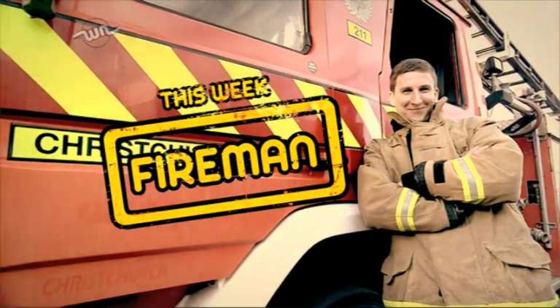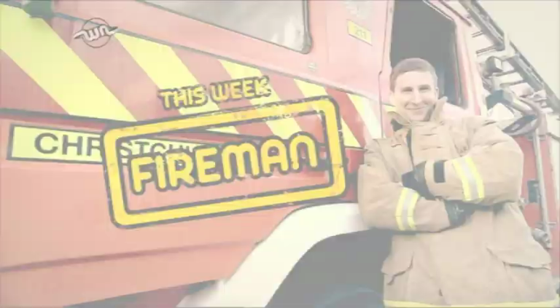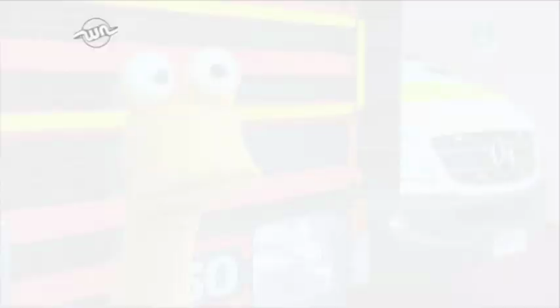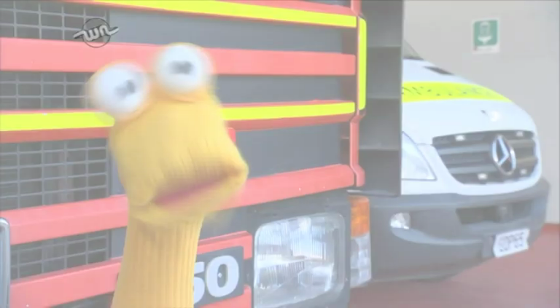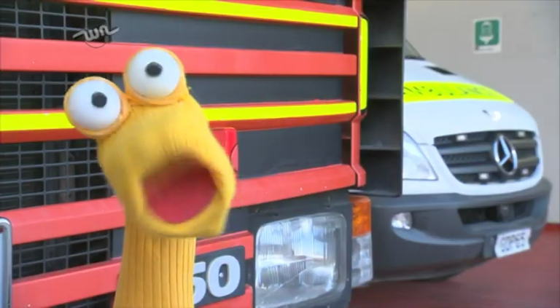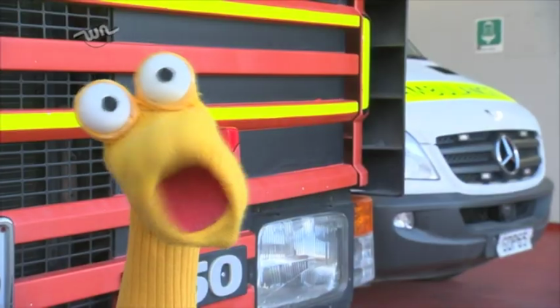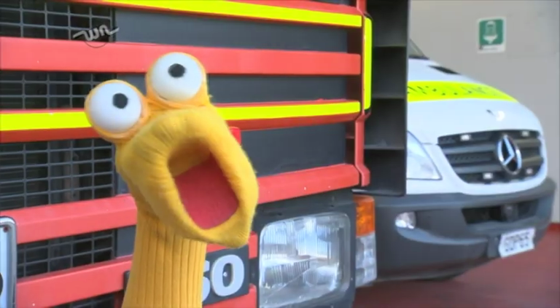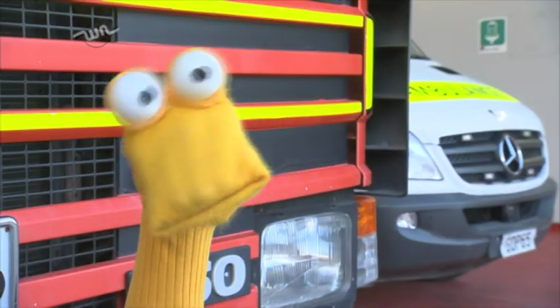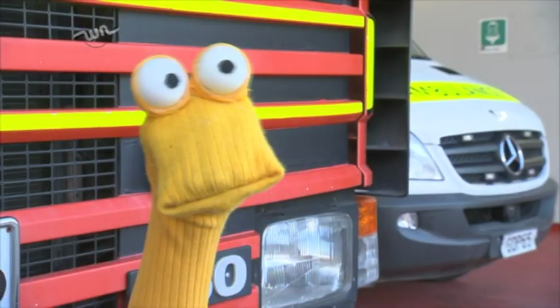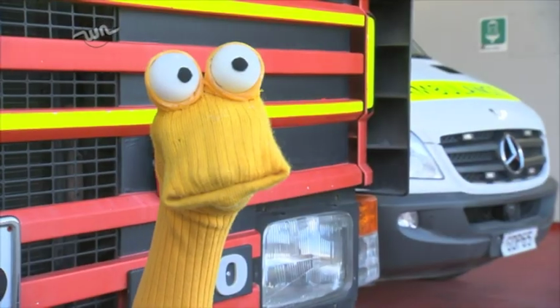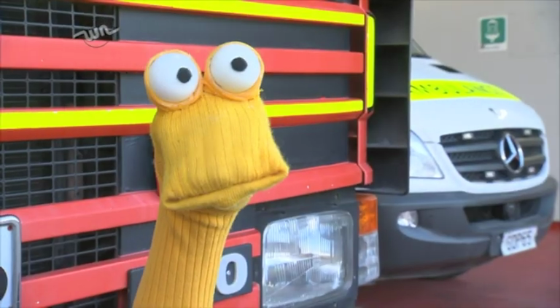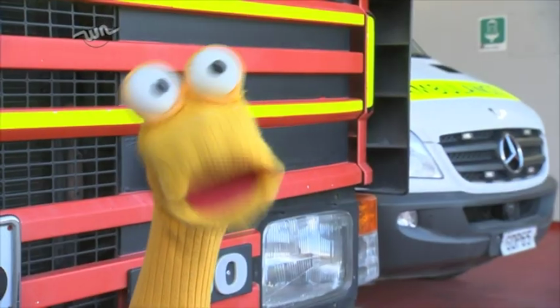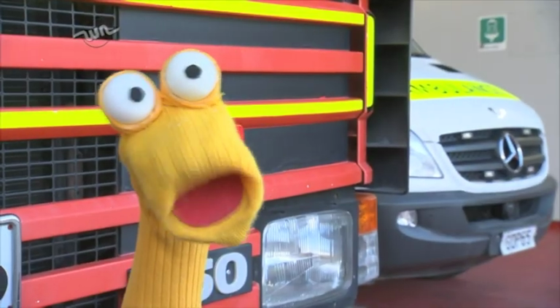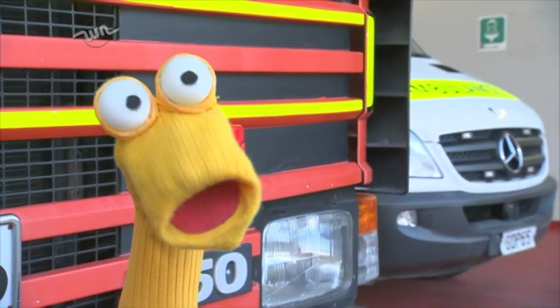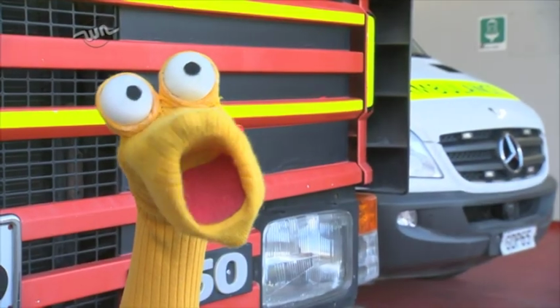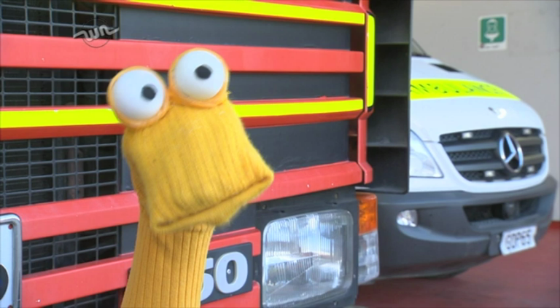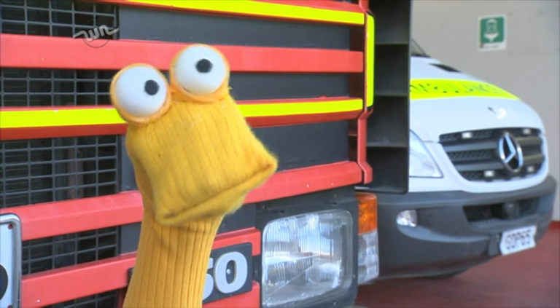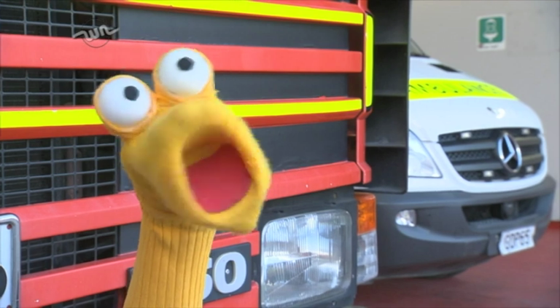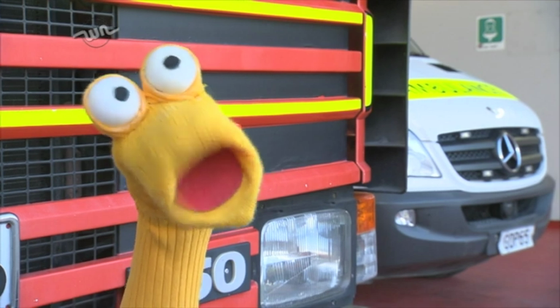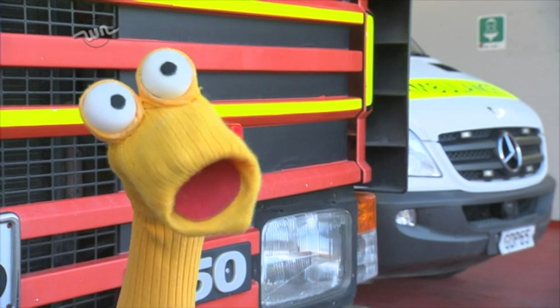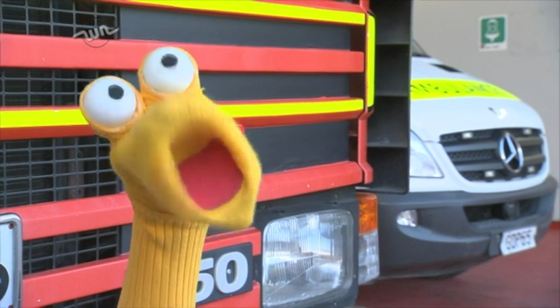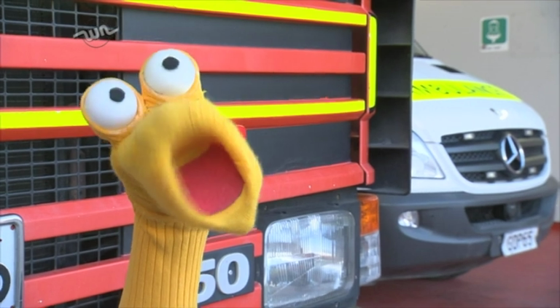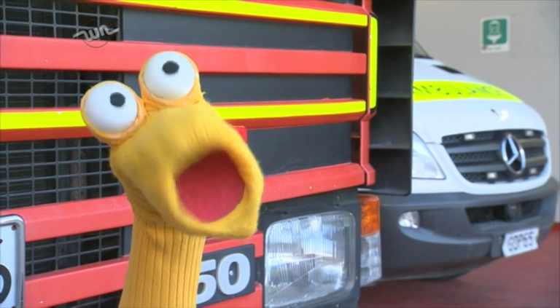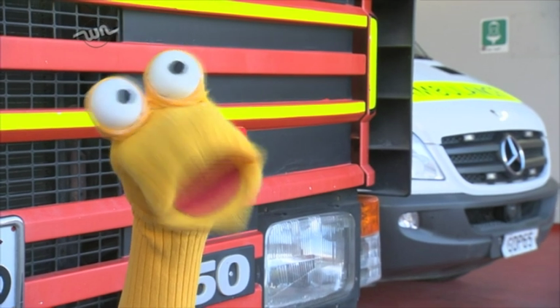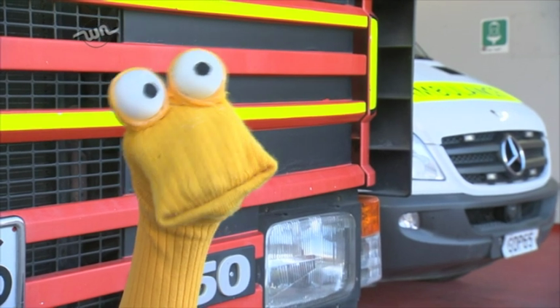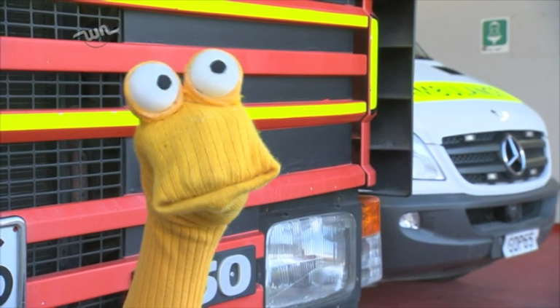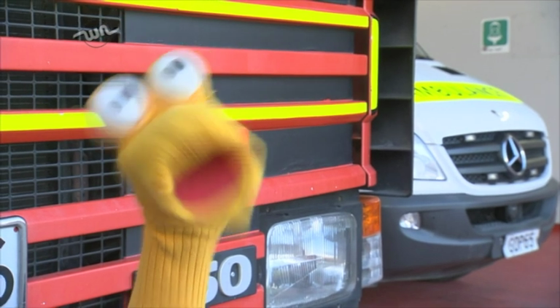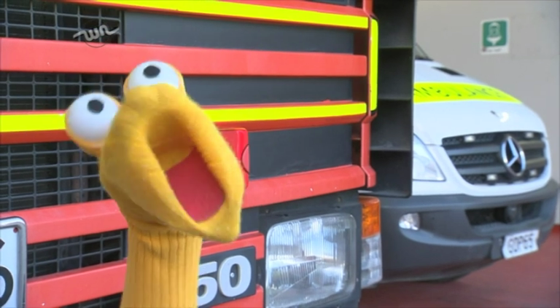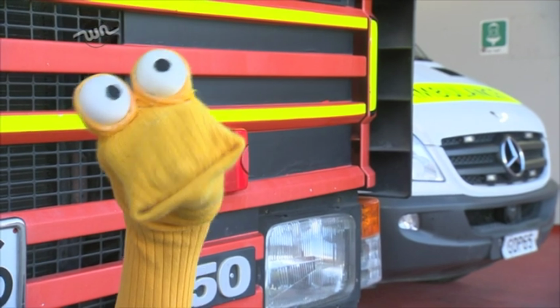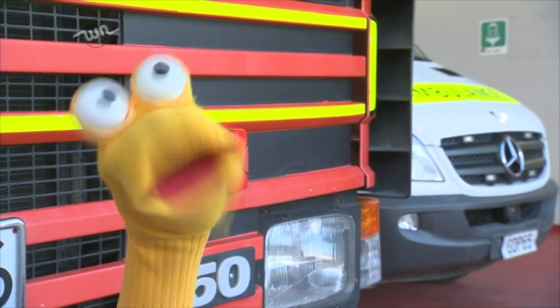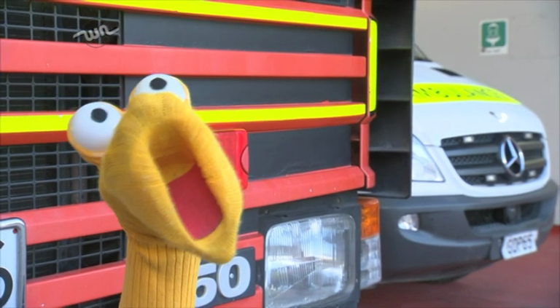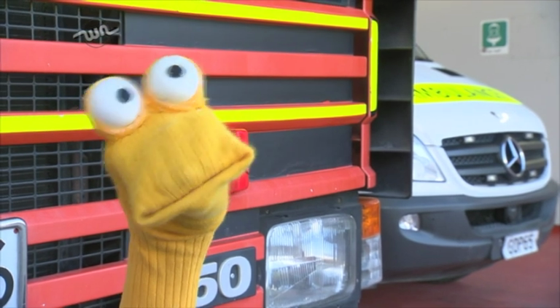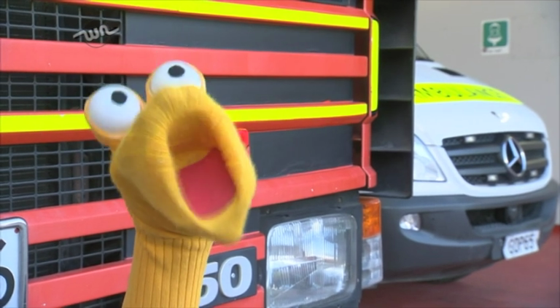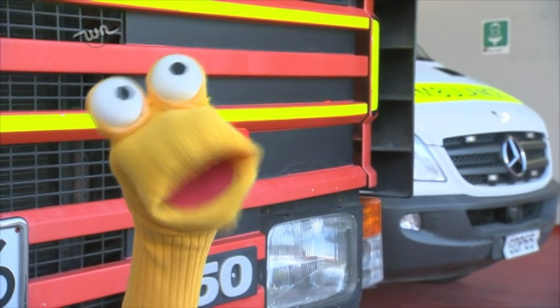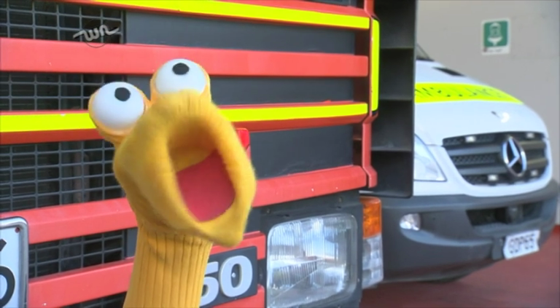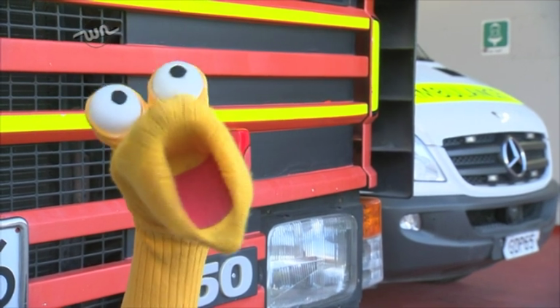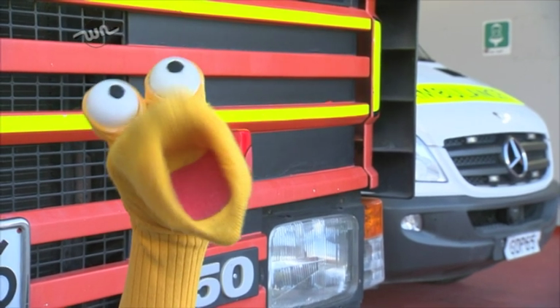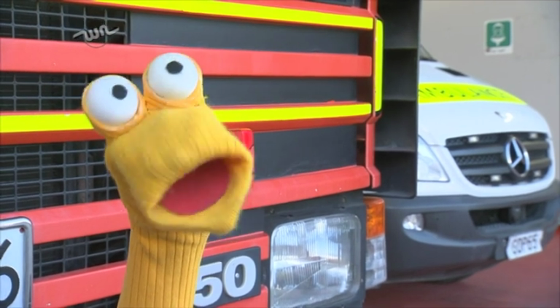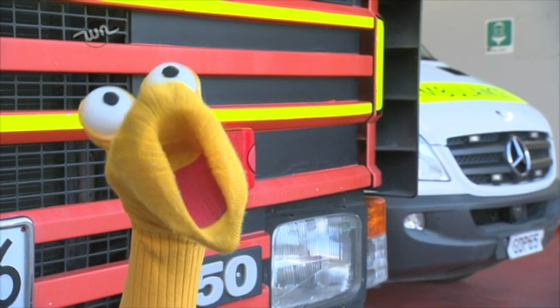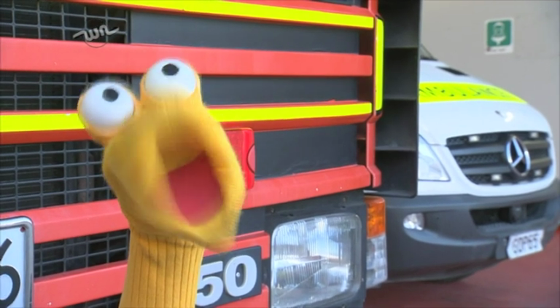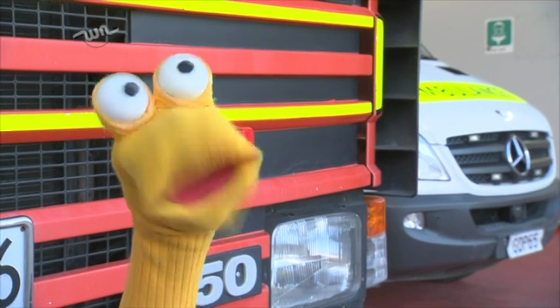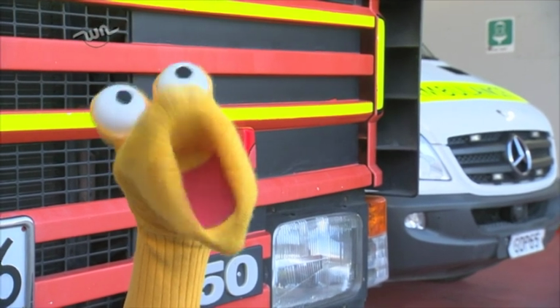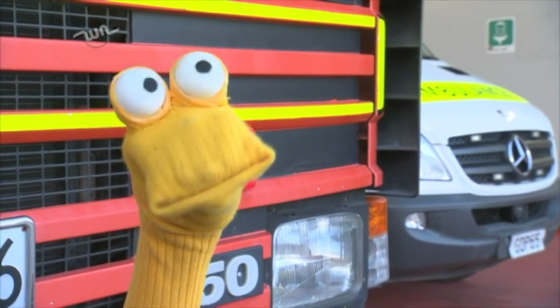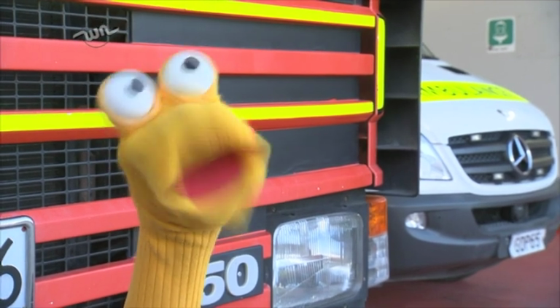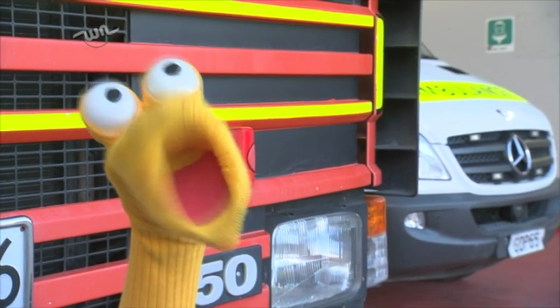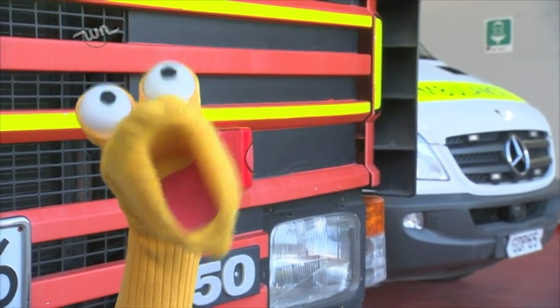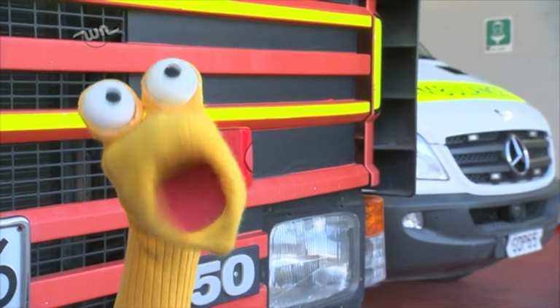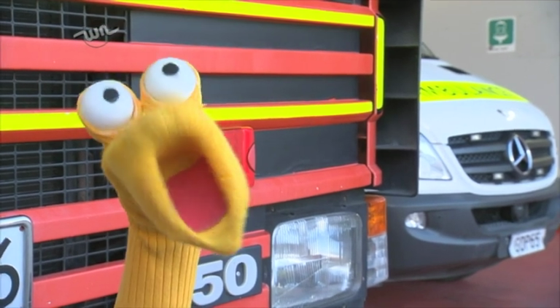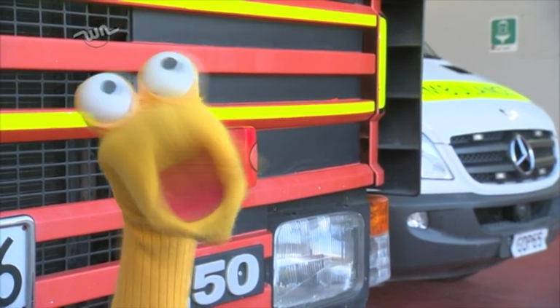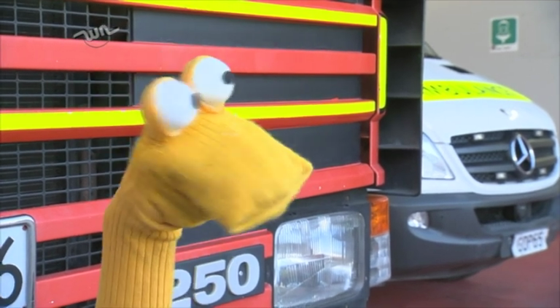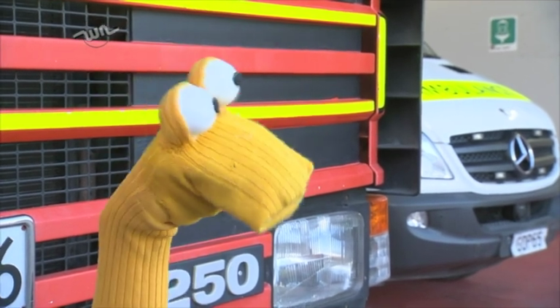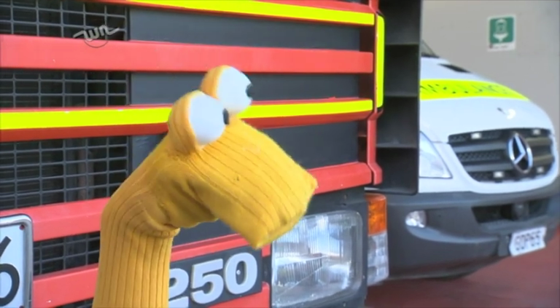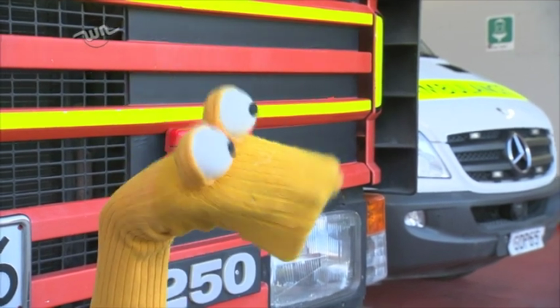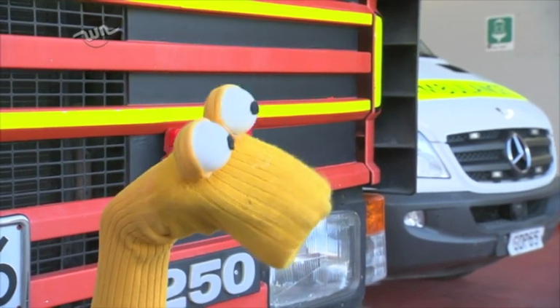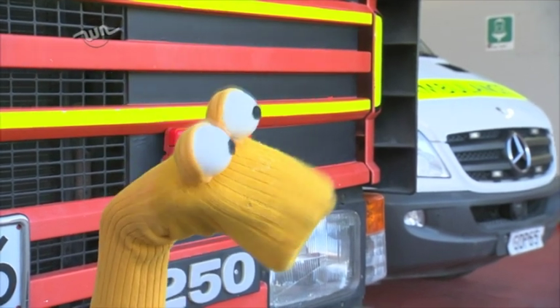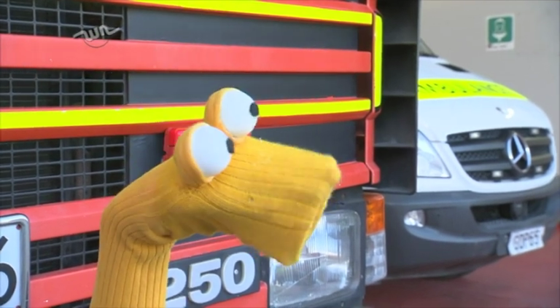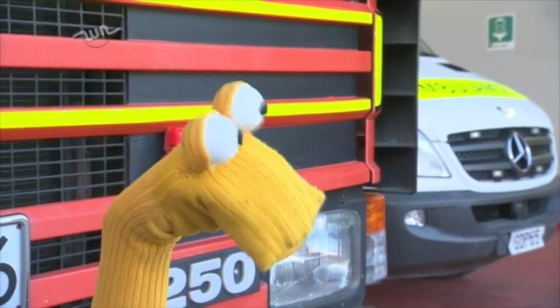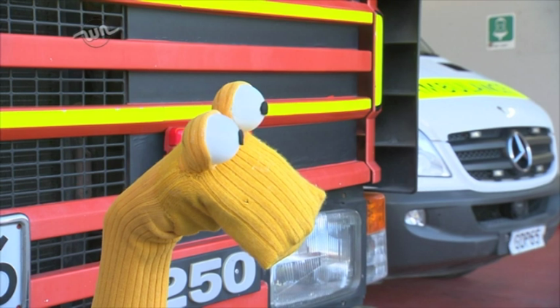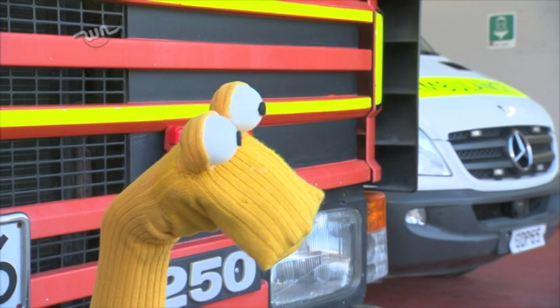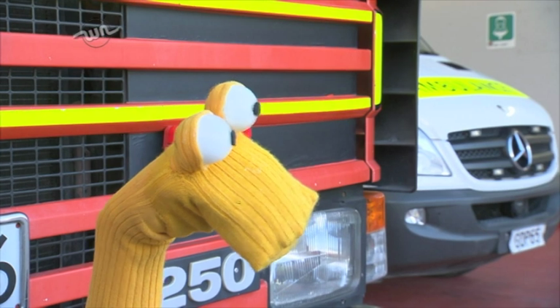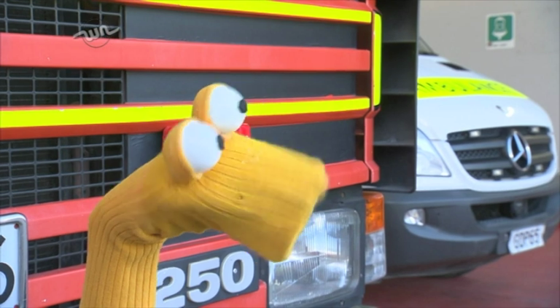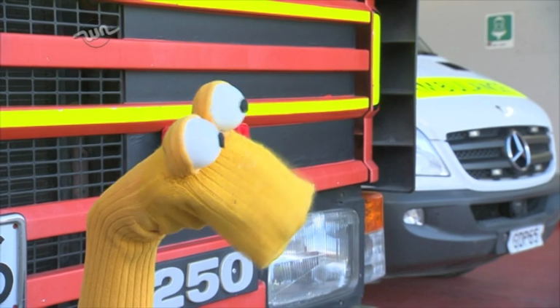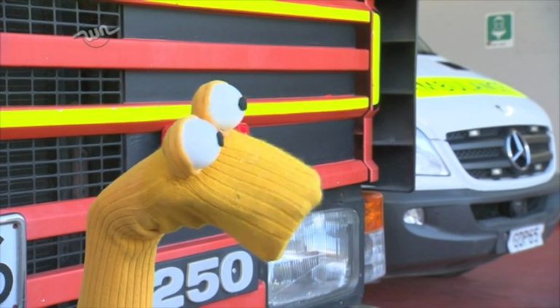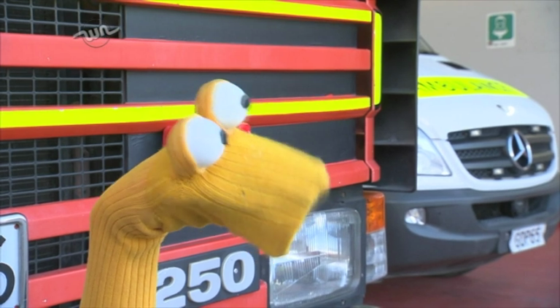Hey guys! This morning we're at a fire station. I love fire engines so much — they're awesome! Be cool Toby, be cool.